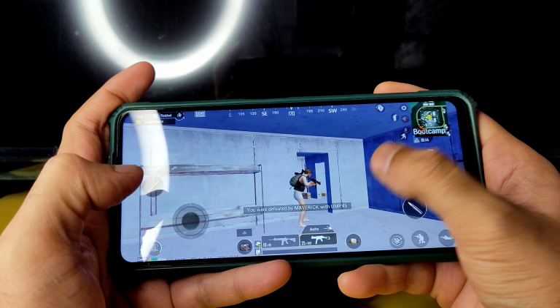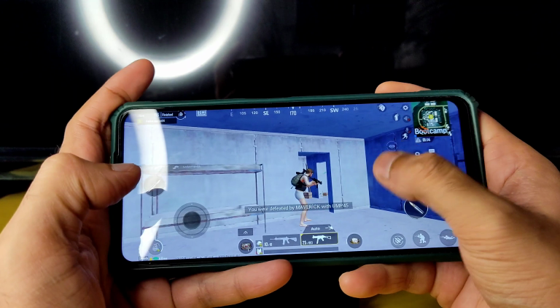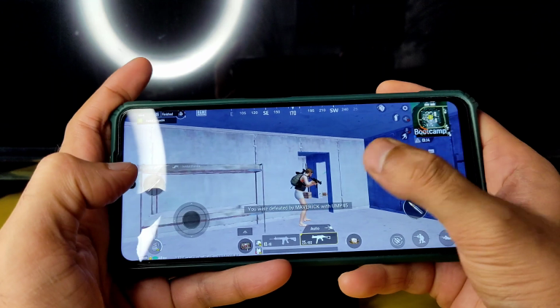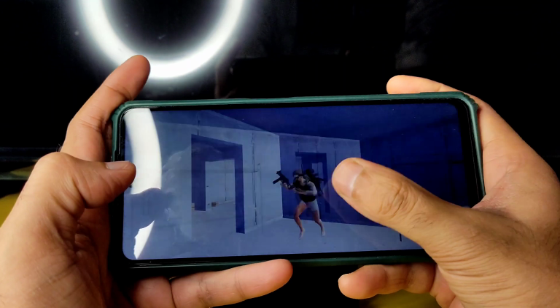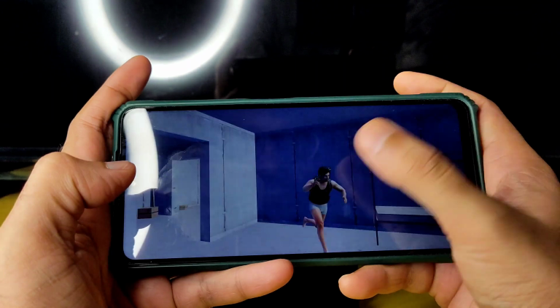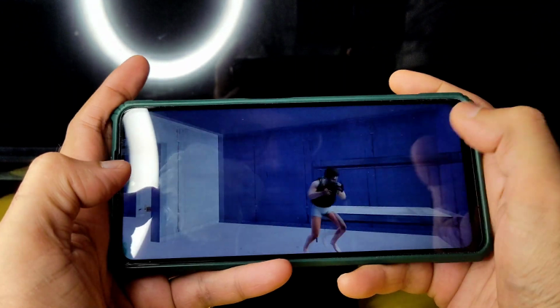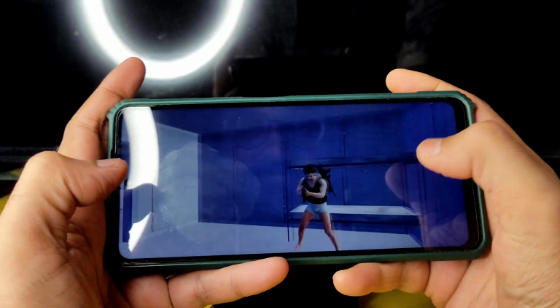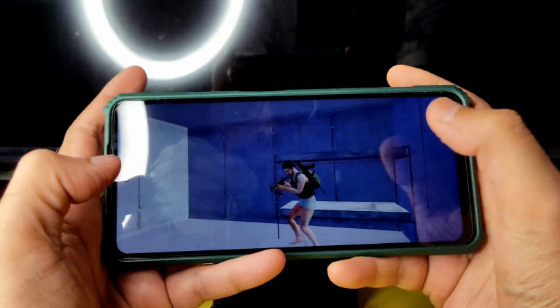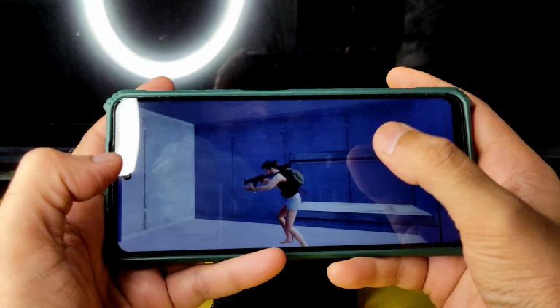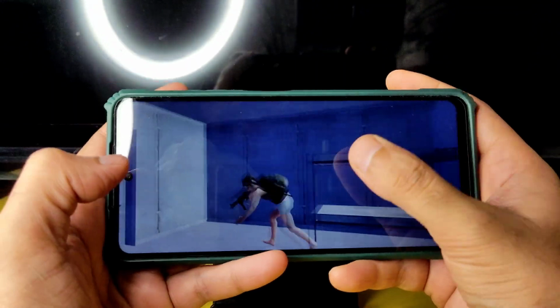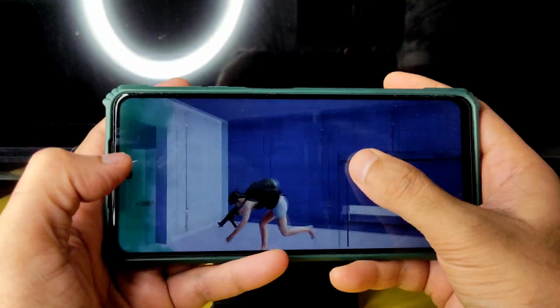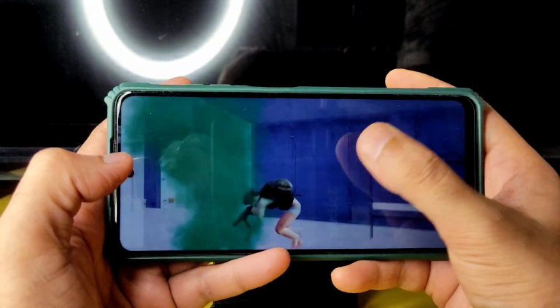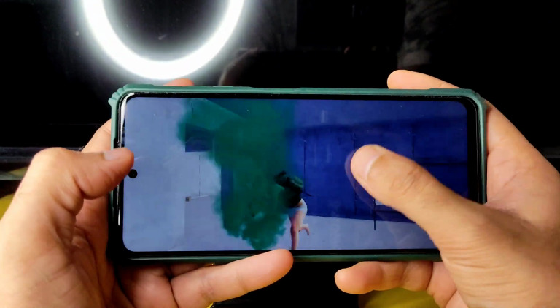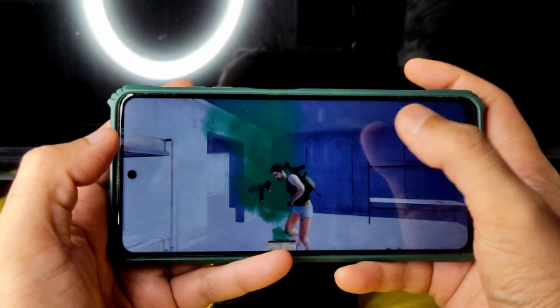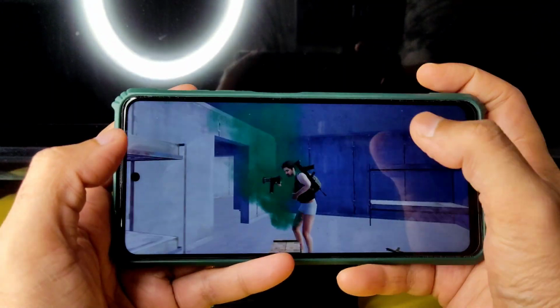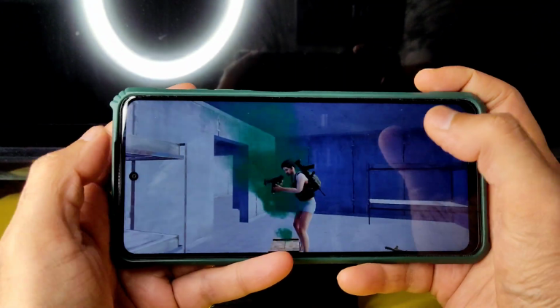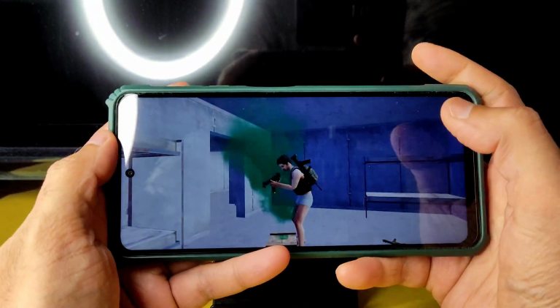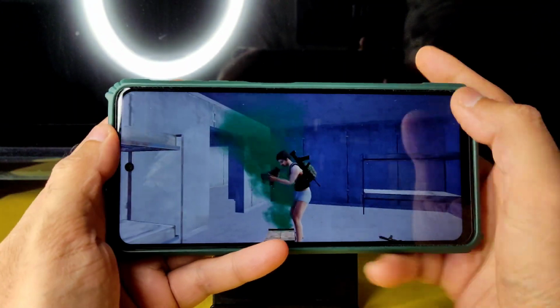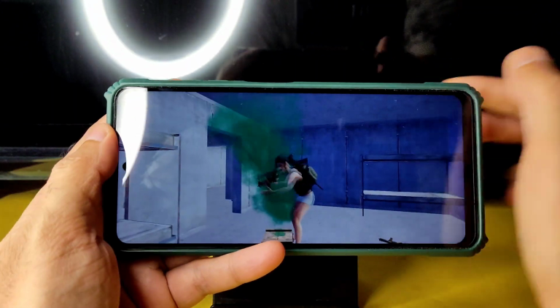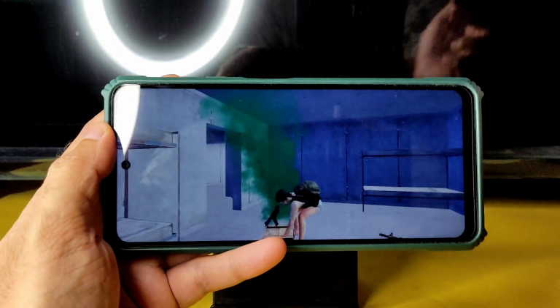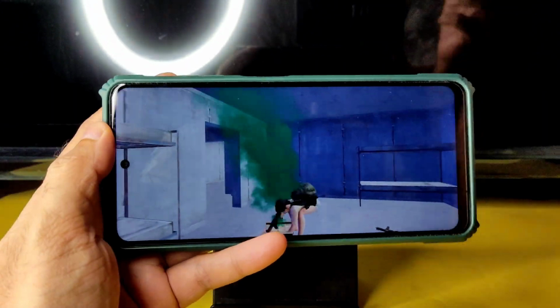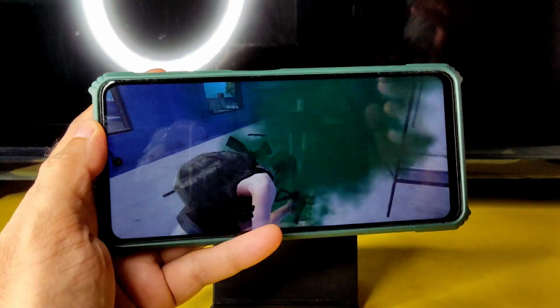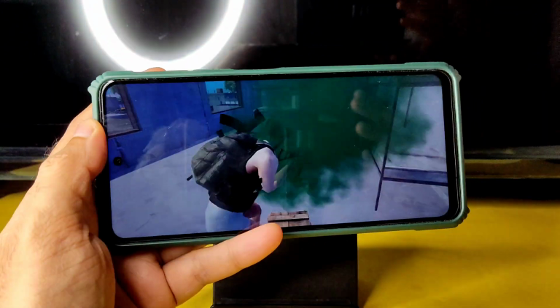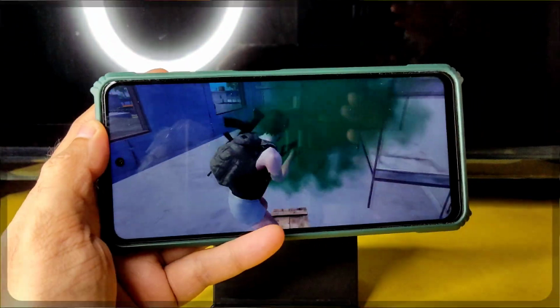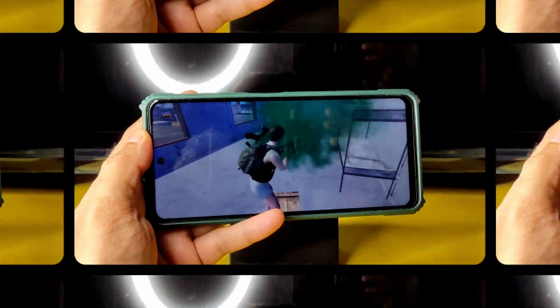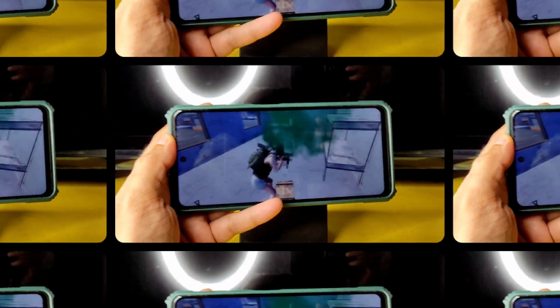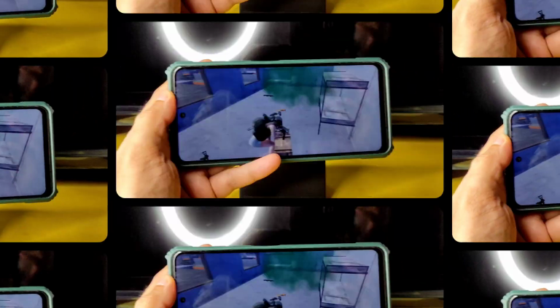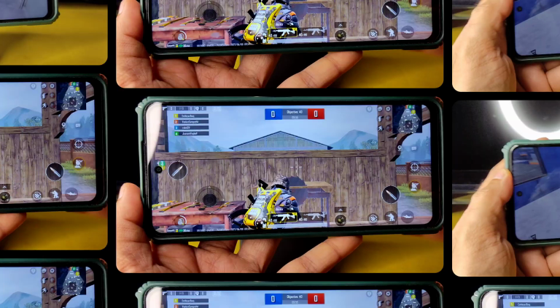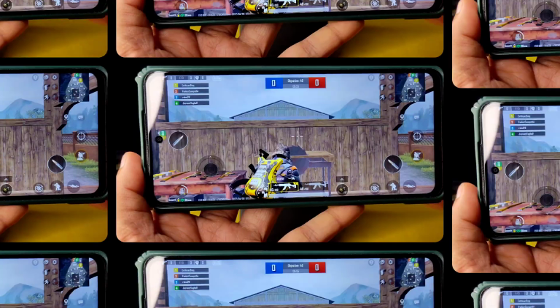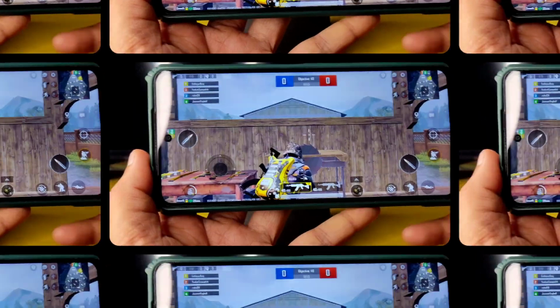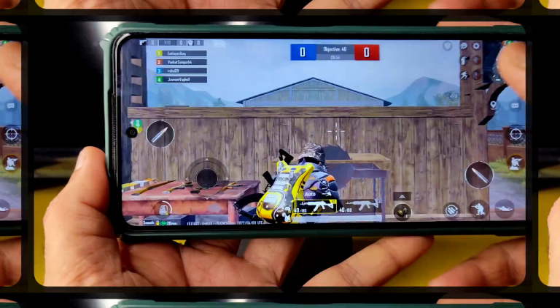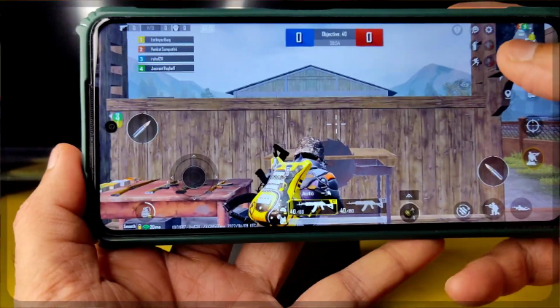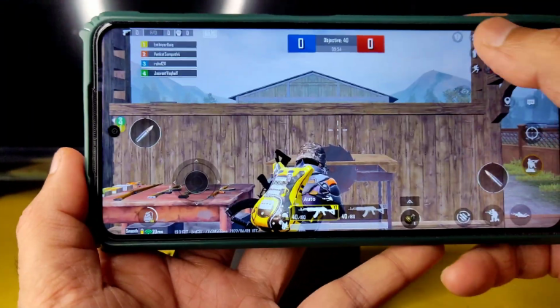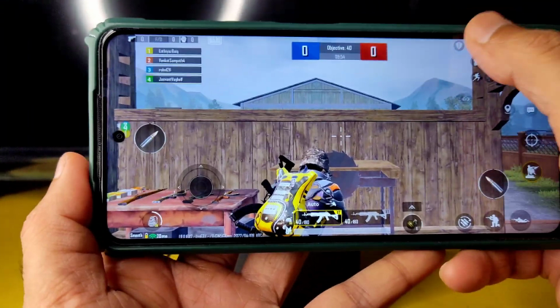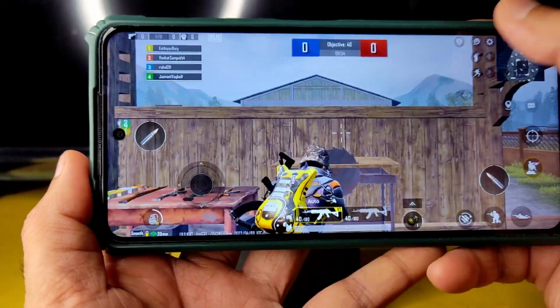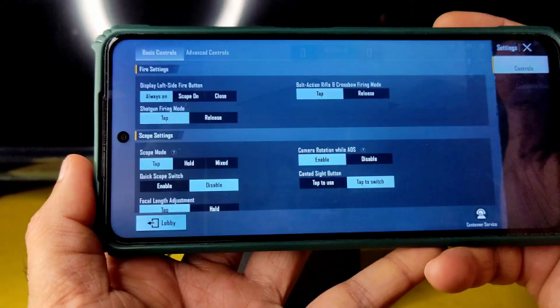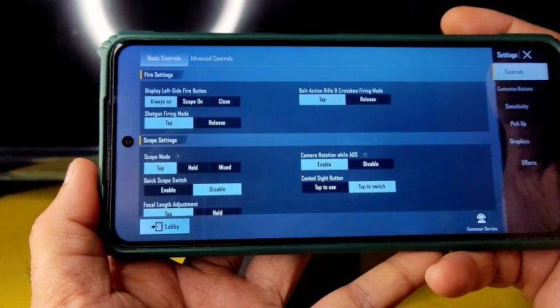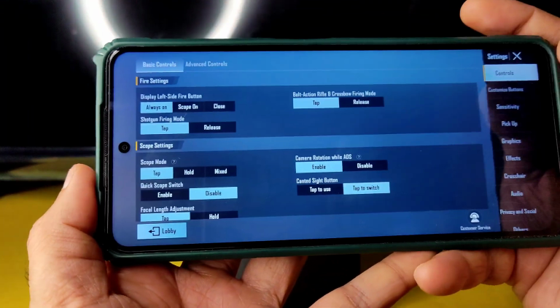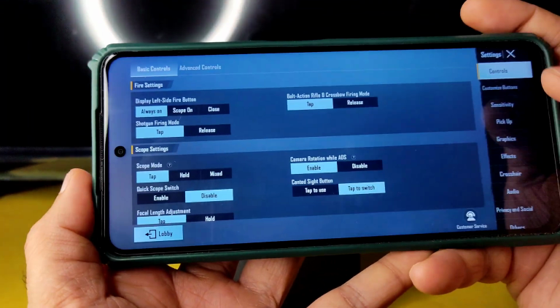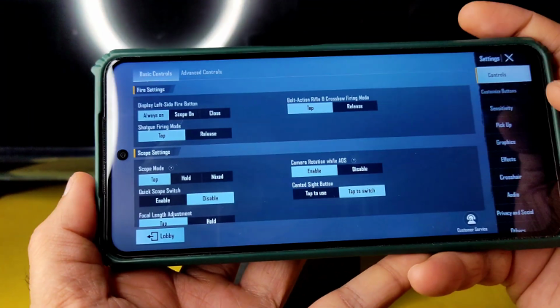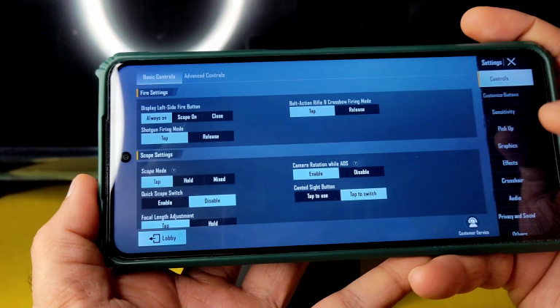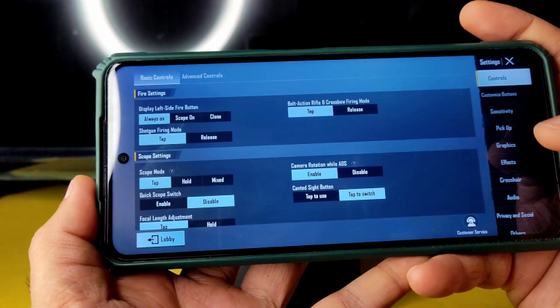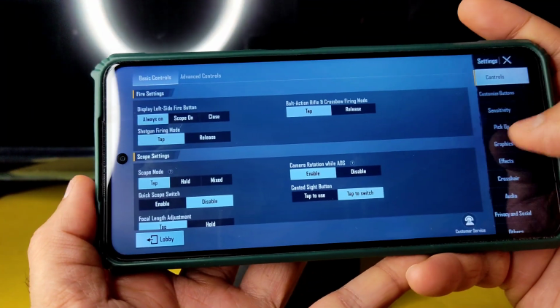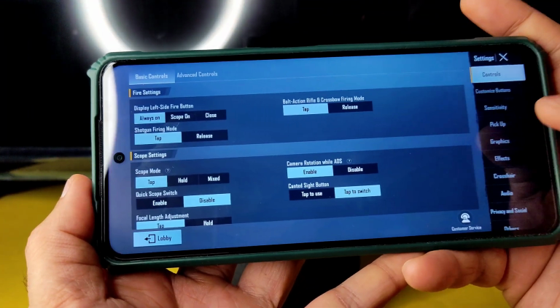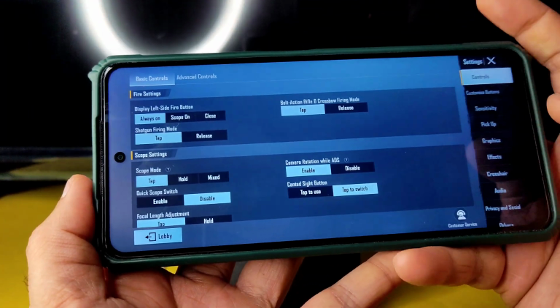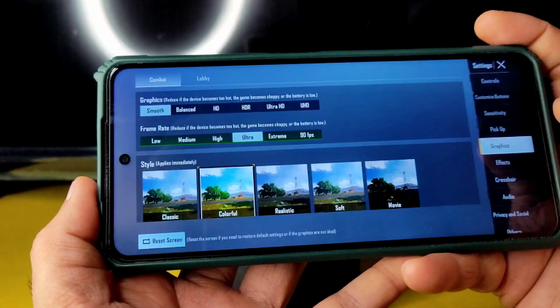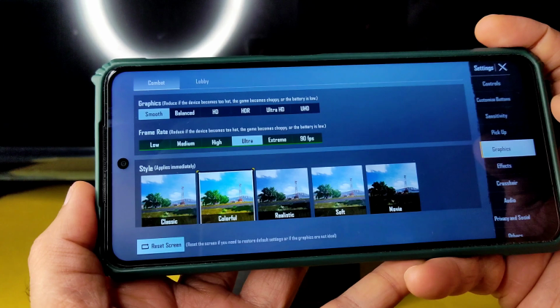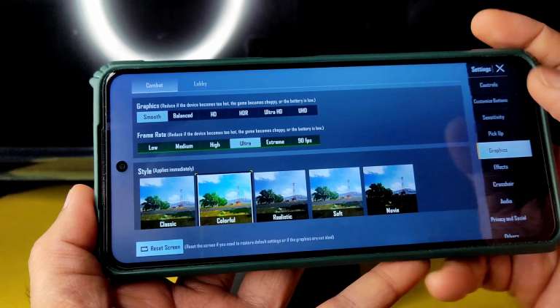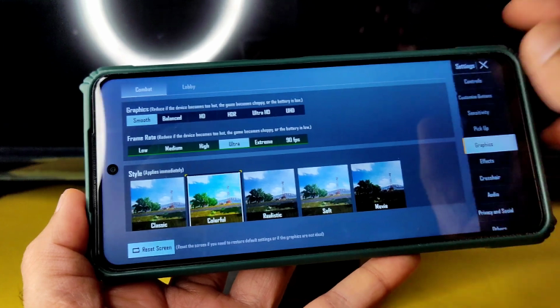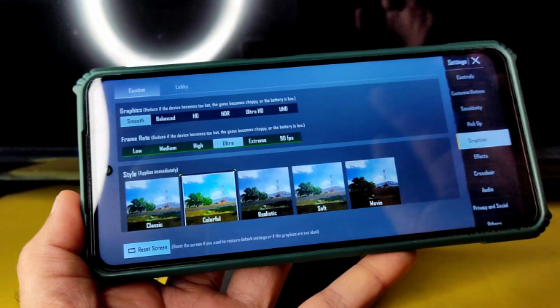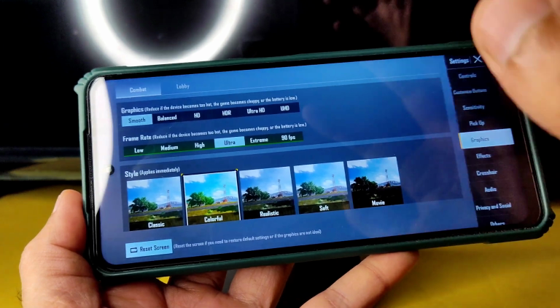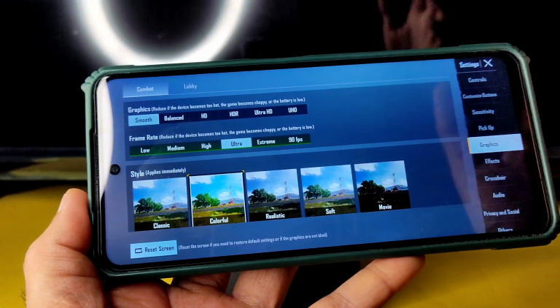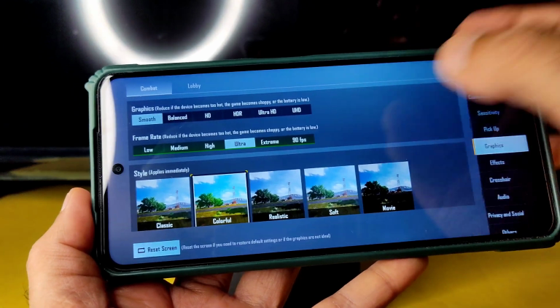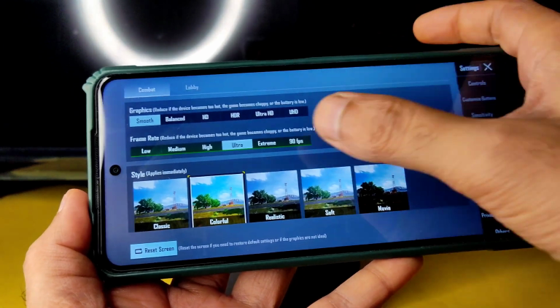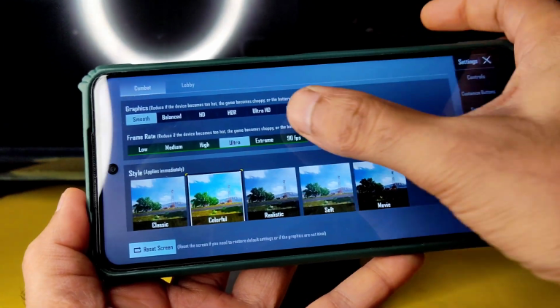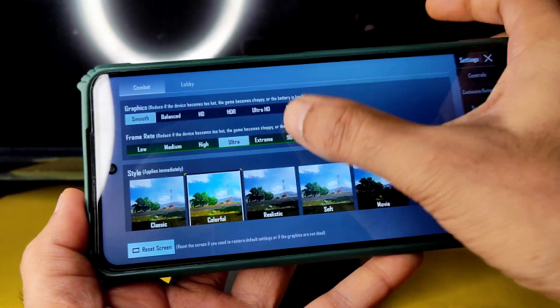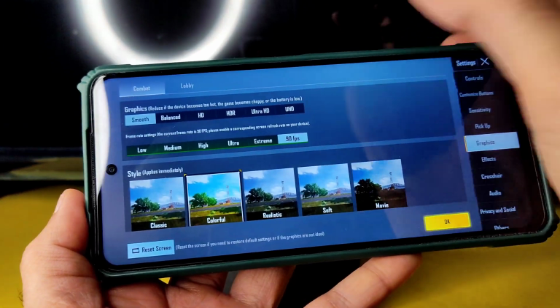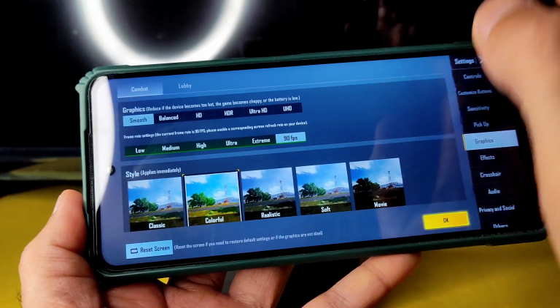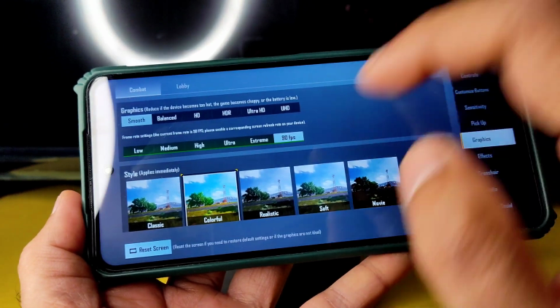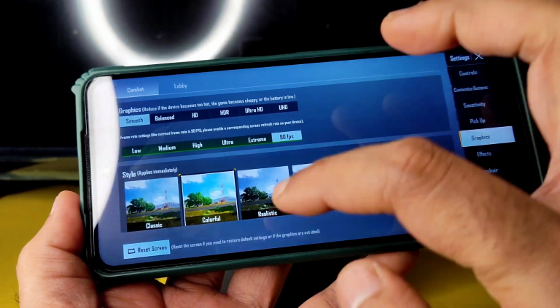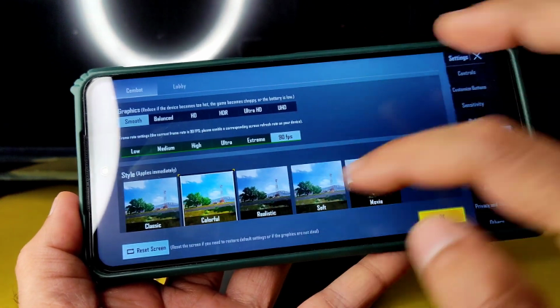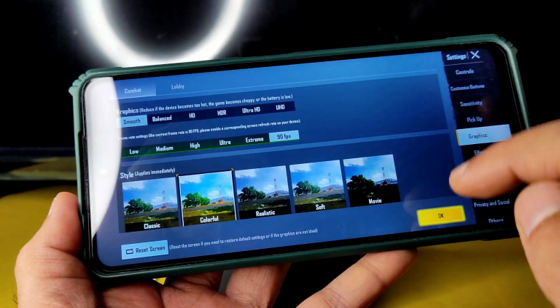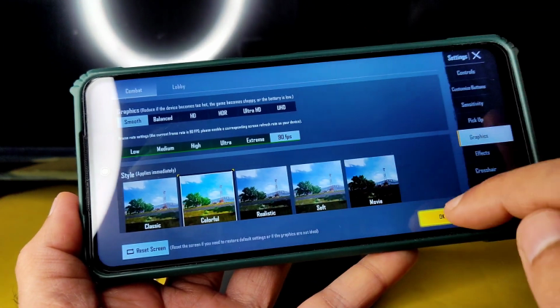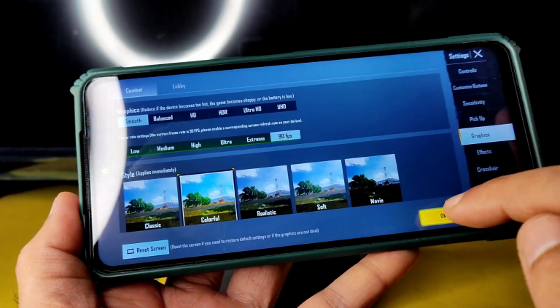Let's see the TDM mode with the same graphic settings — smooth plus 90 FPS.